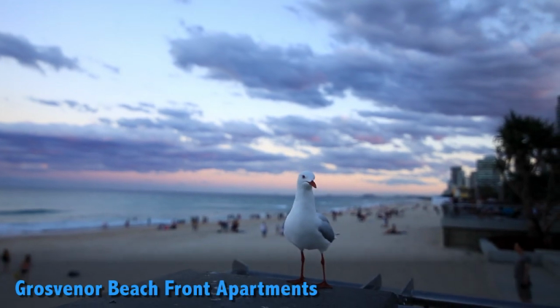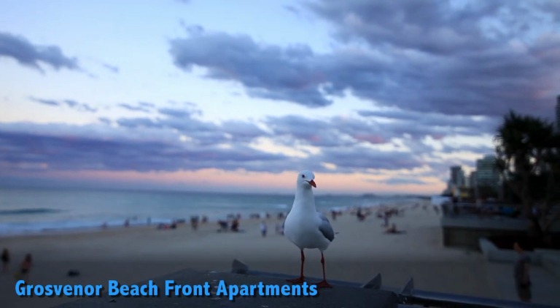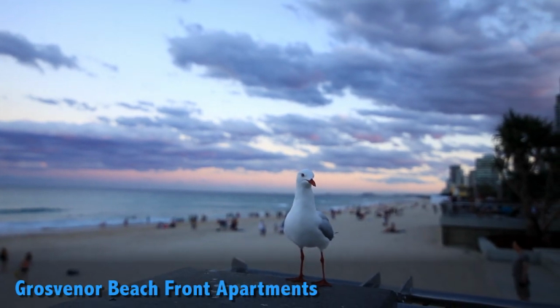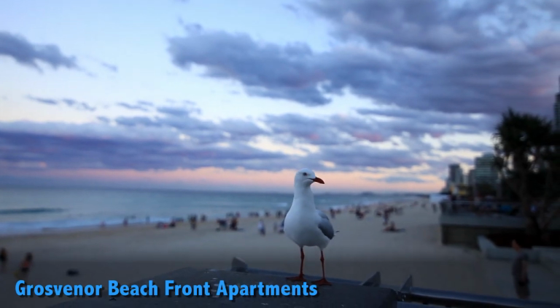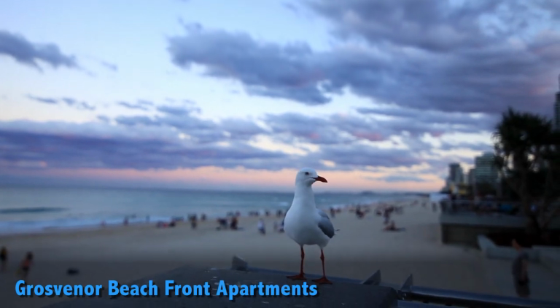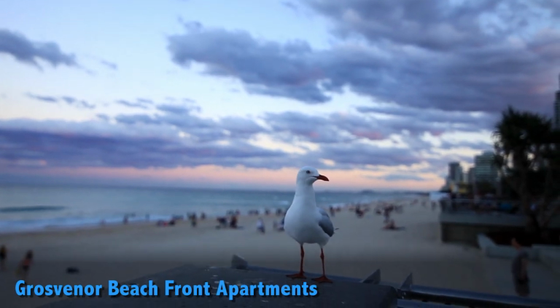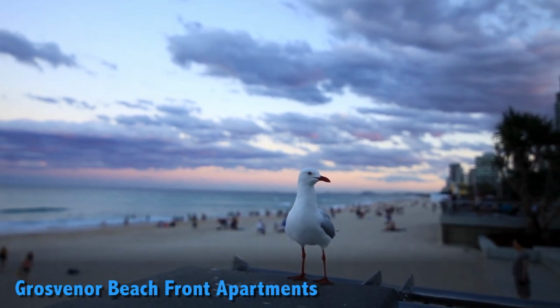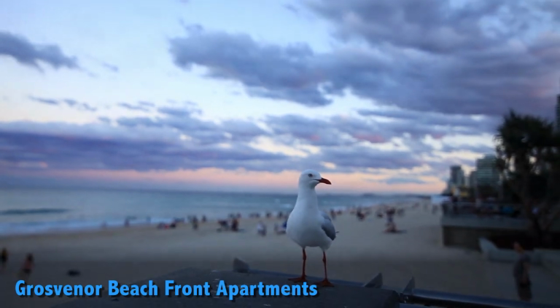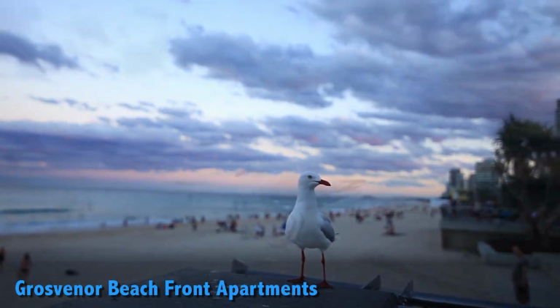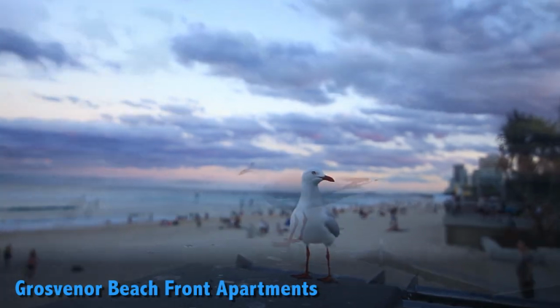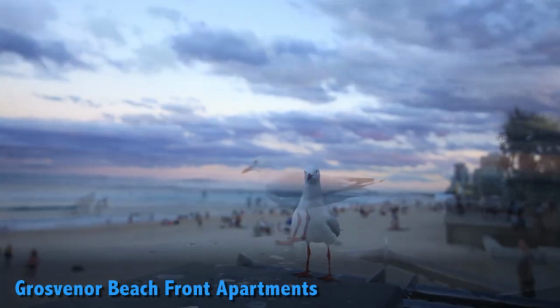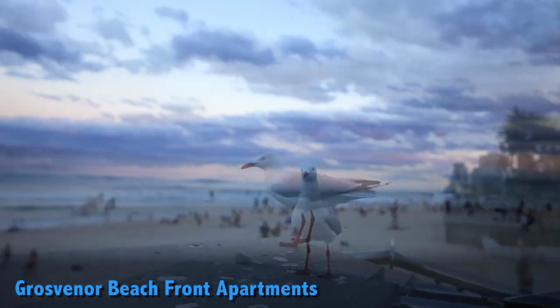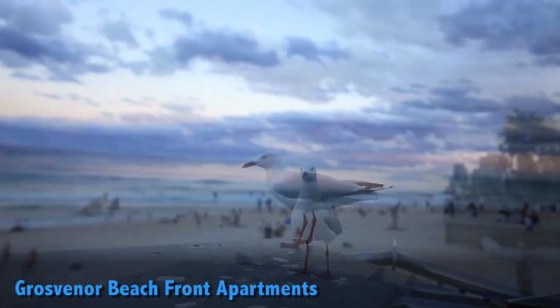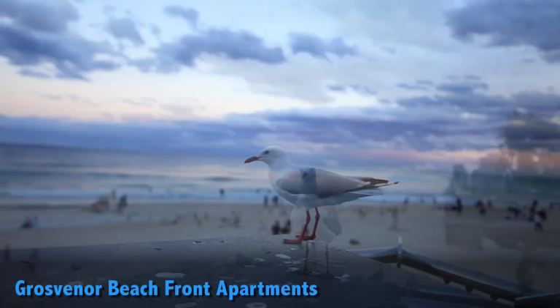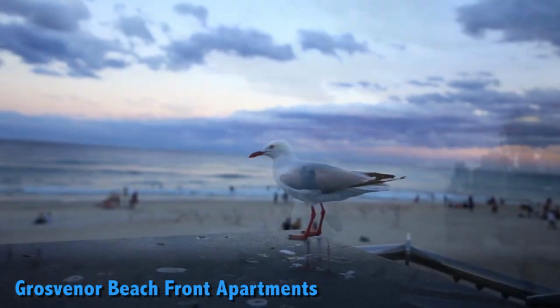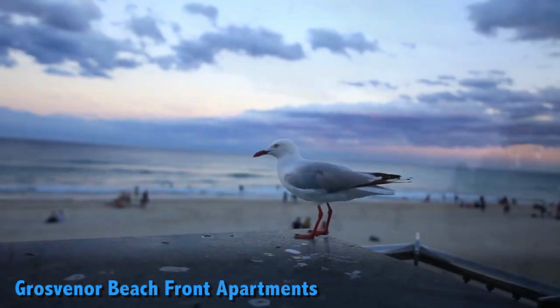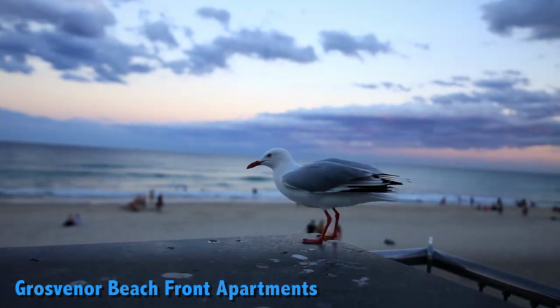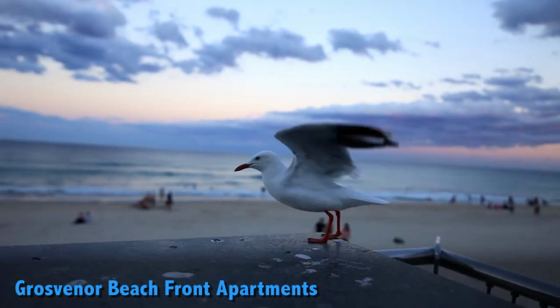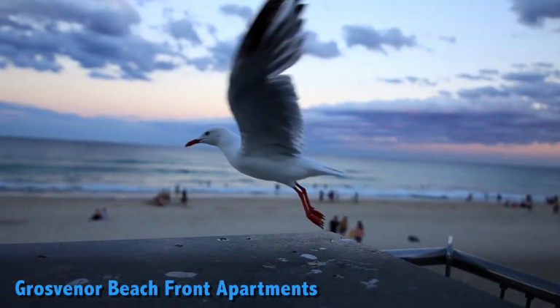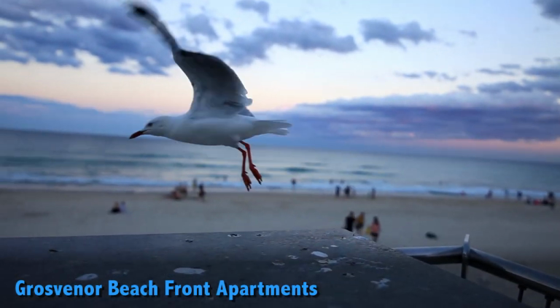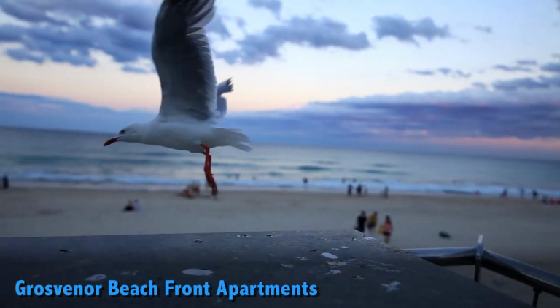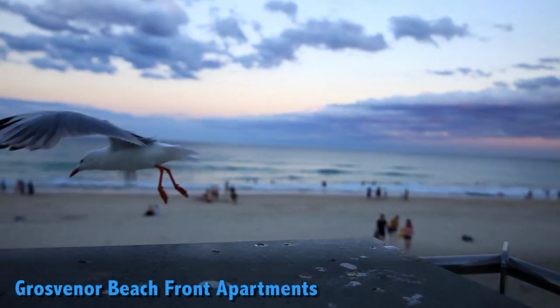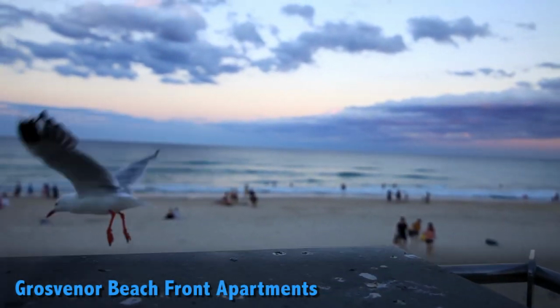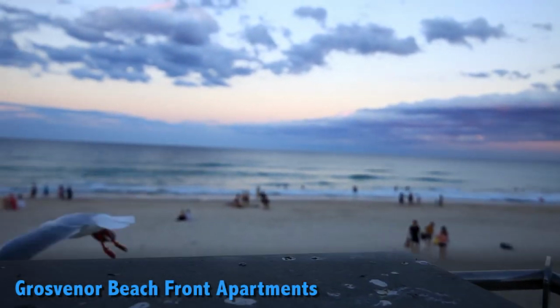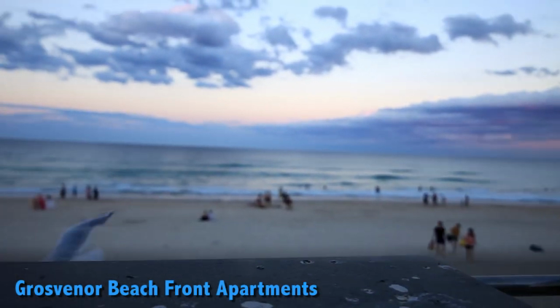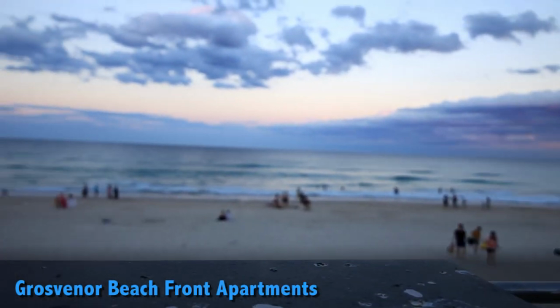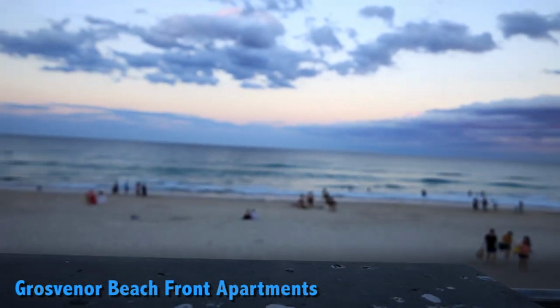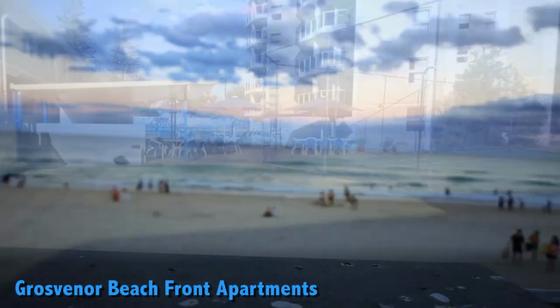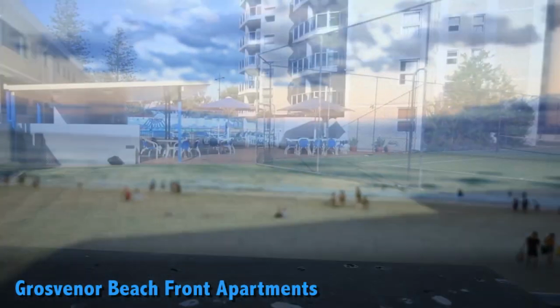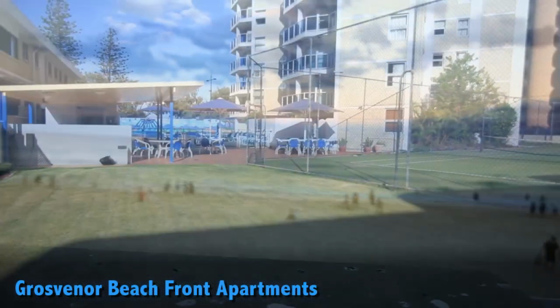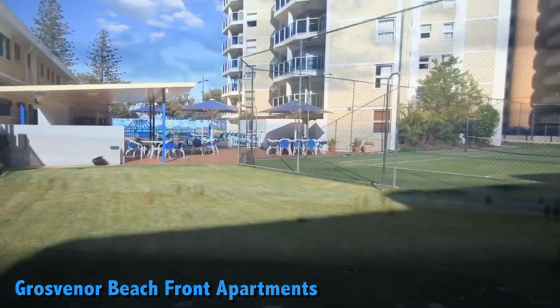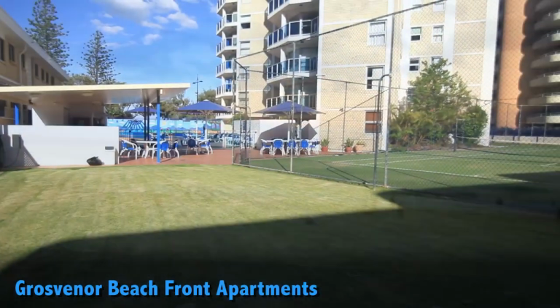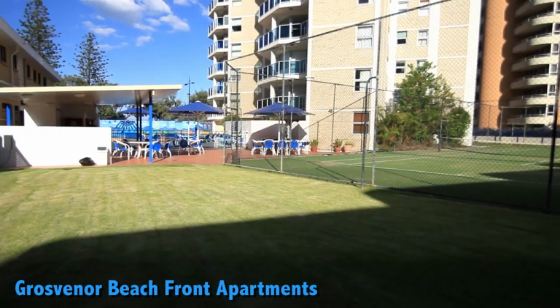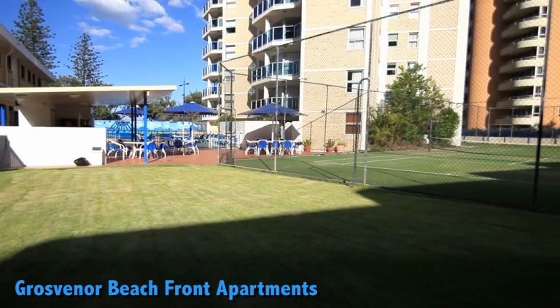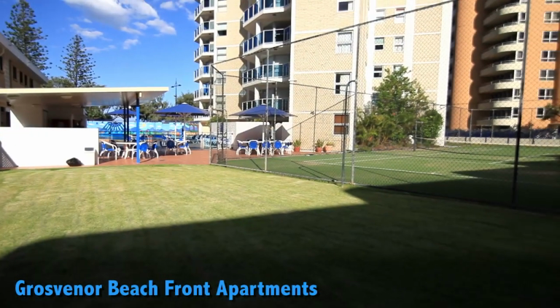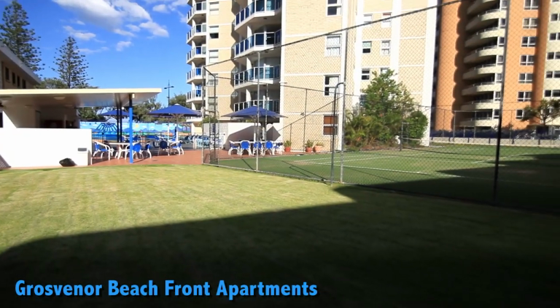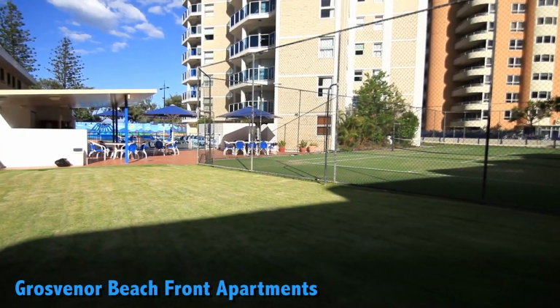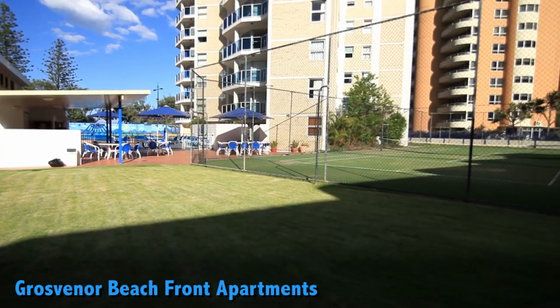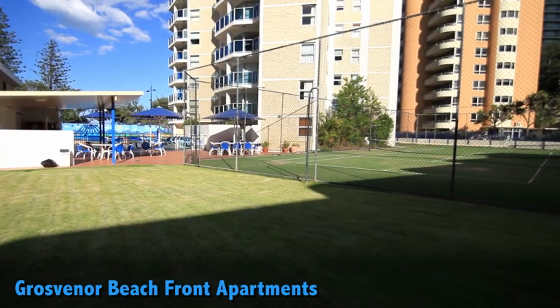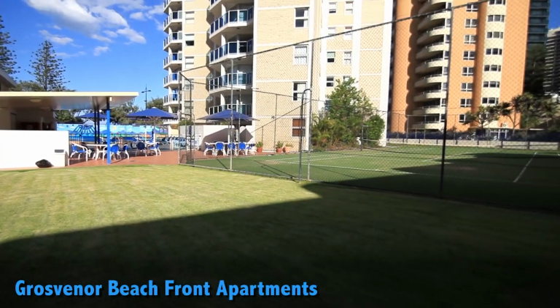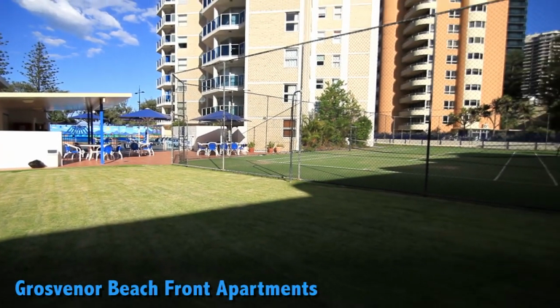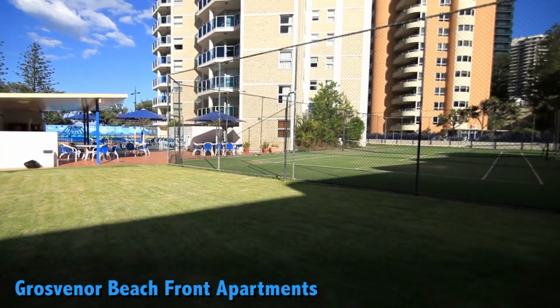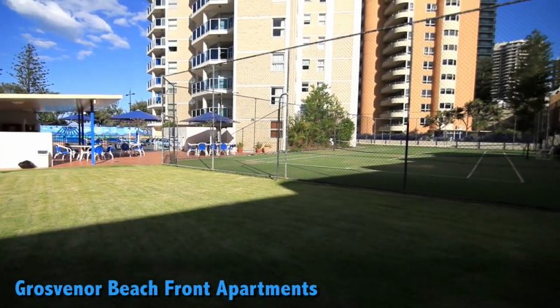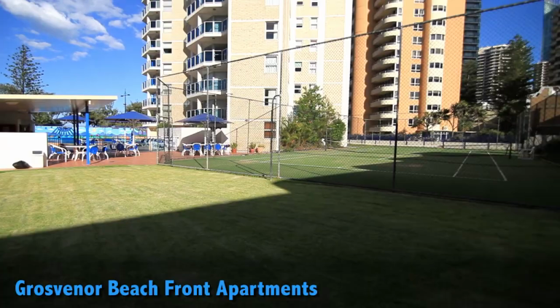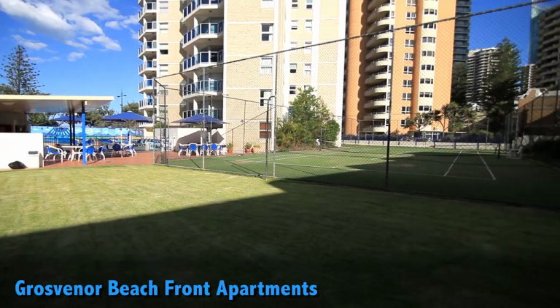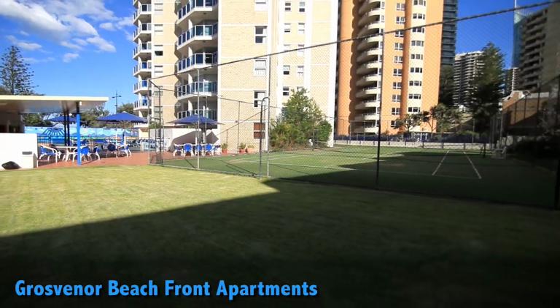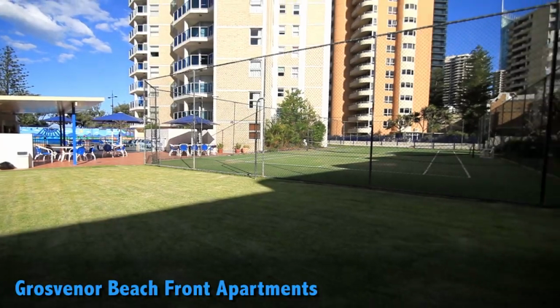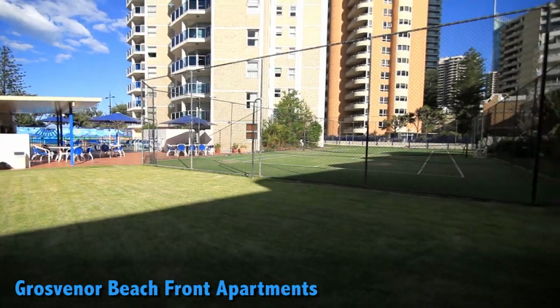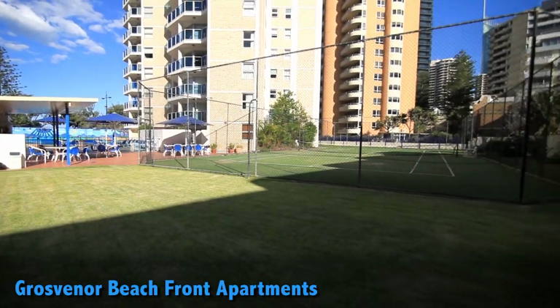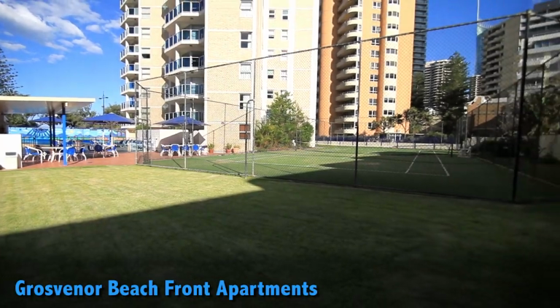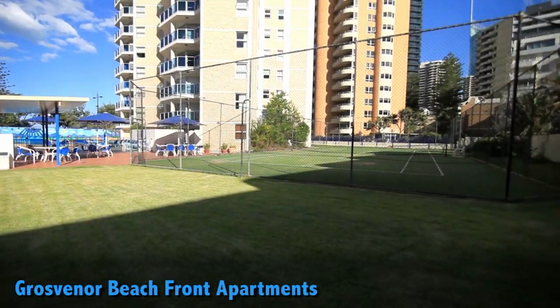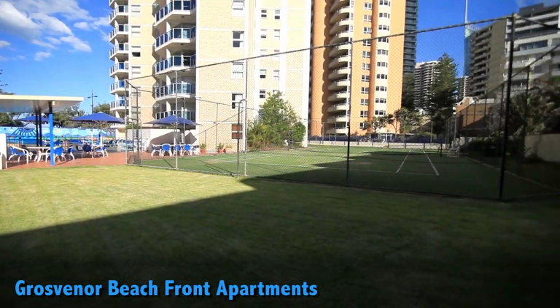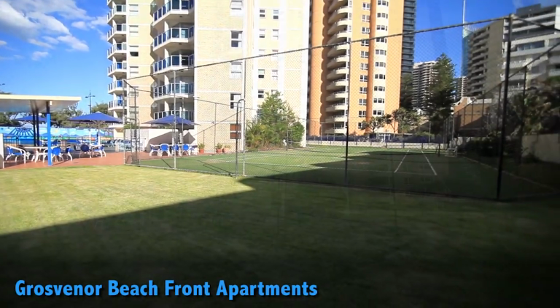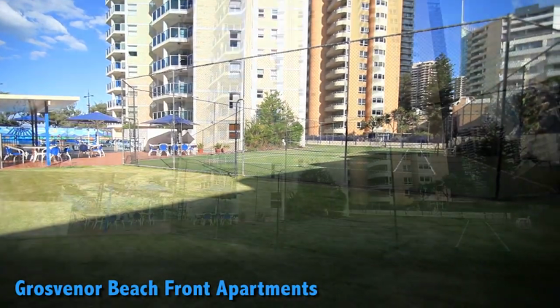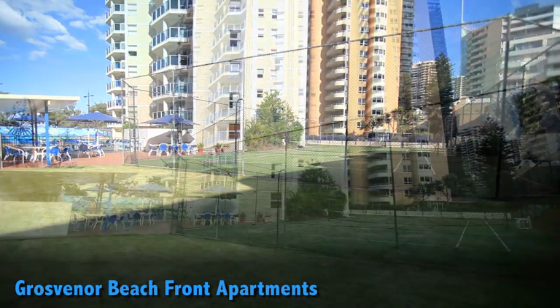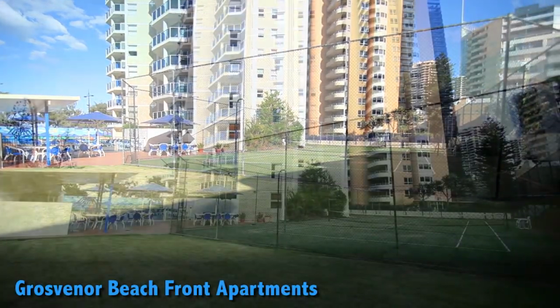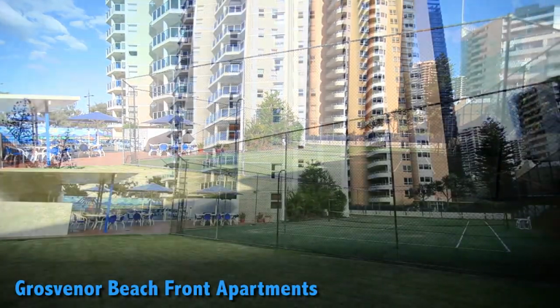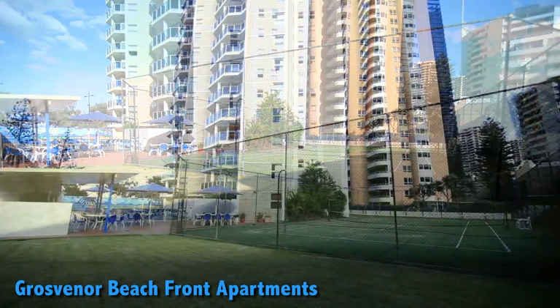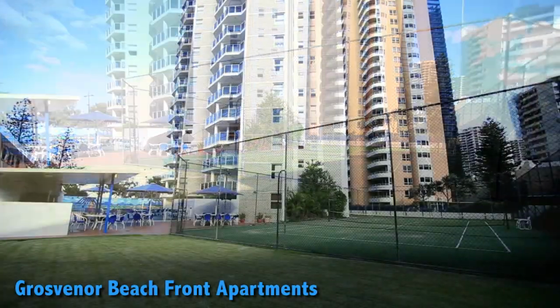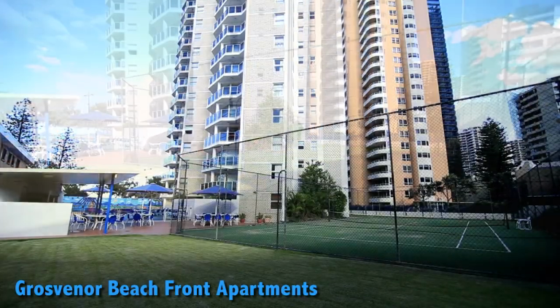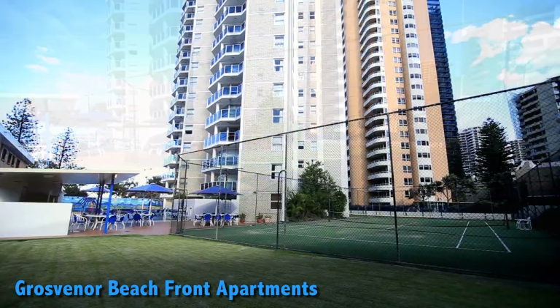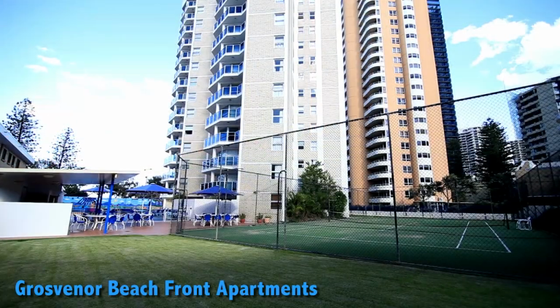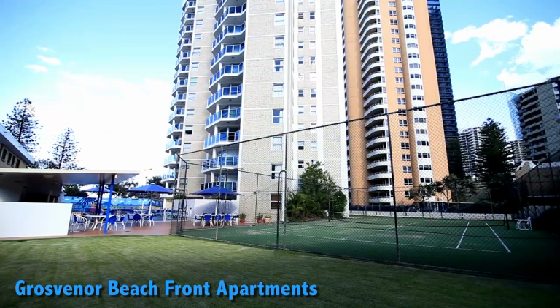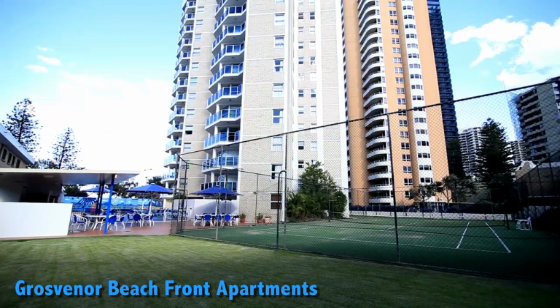Had enough relaxing for one day? Why don't you head down to the tennis court for an exciting game of tennis. Get the adrenaline pumping.